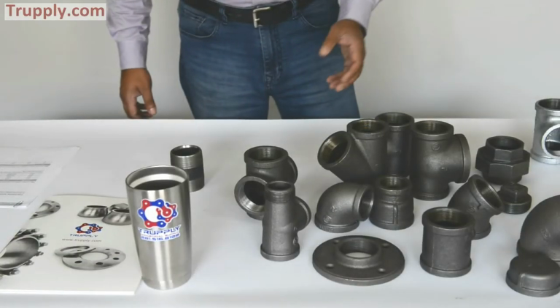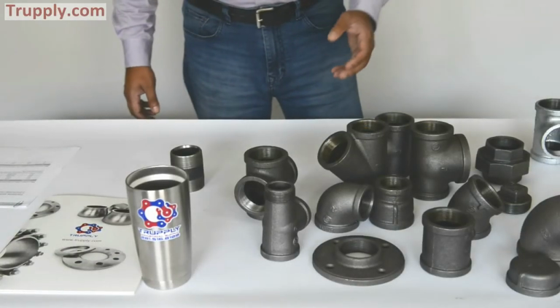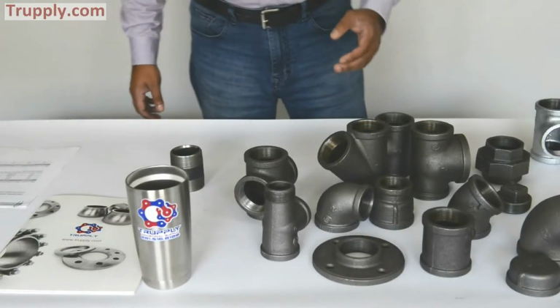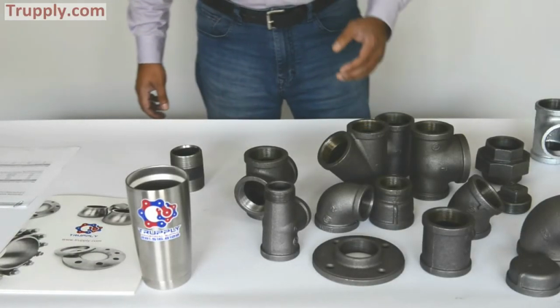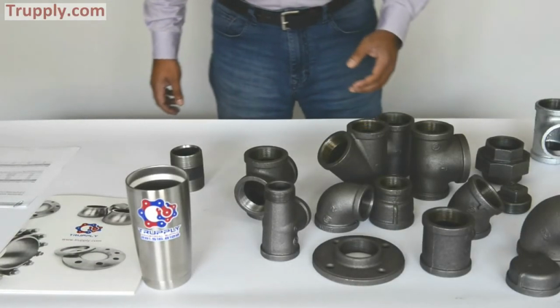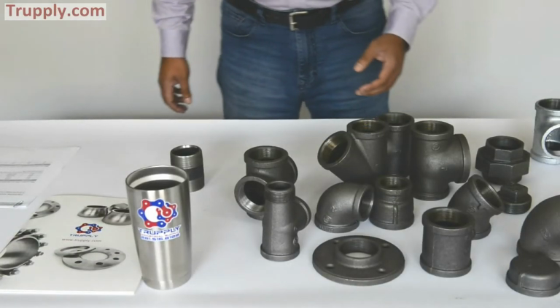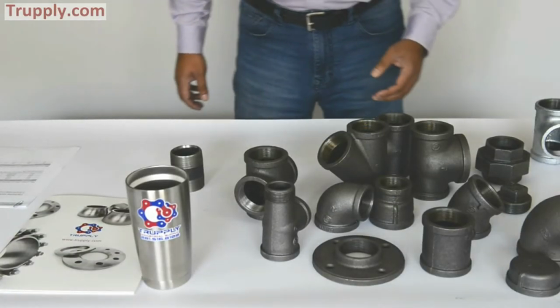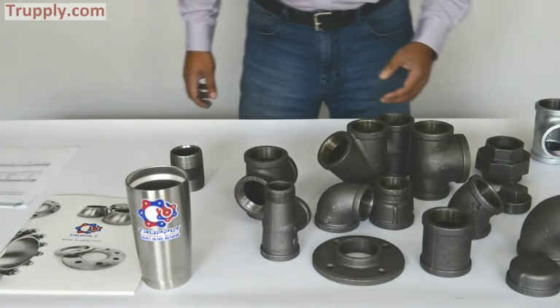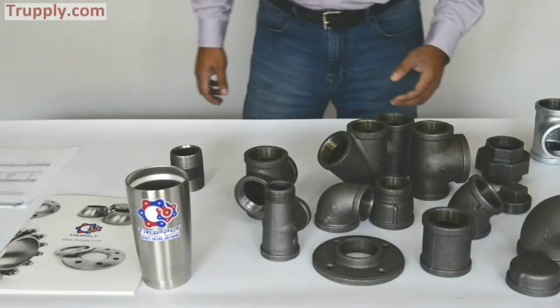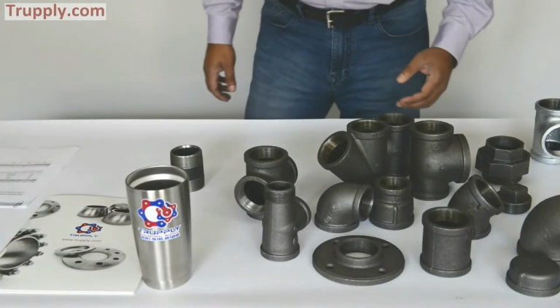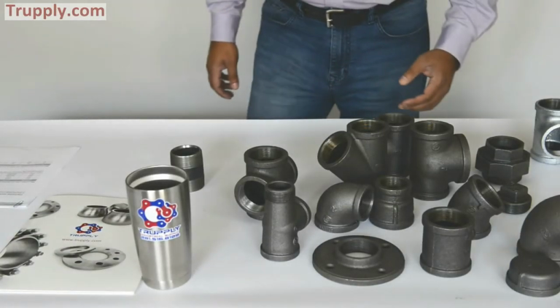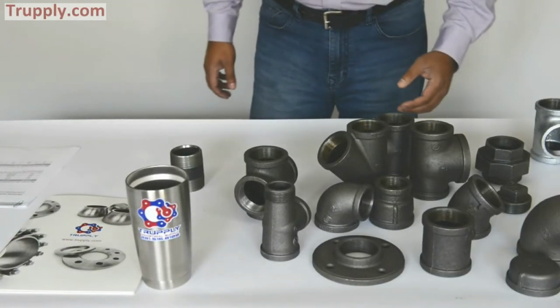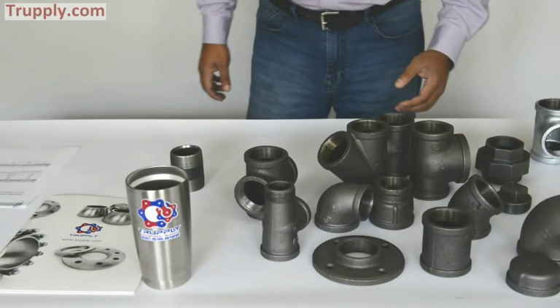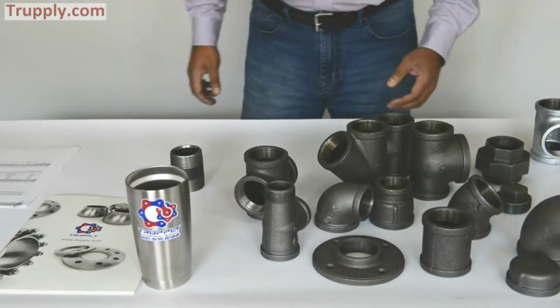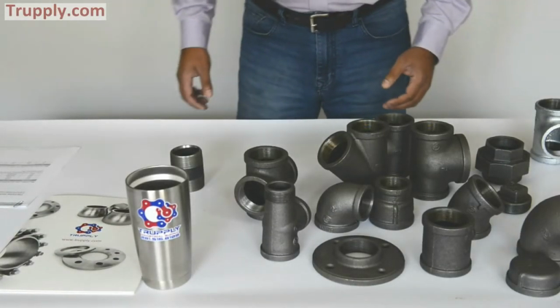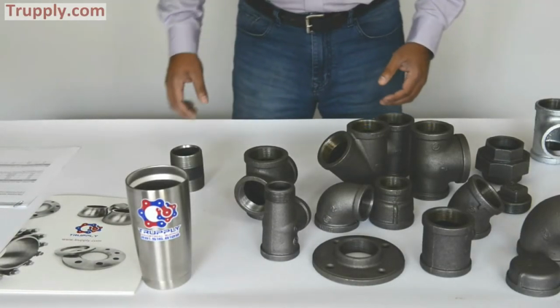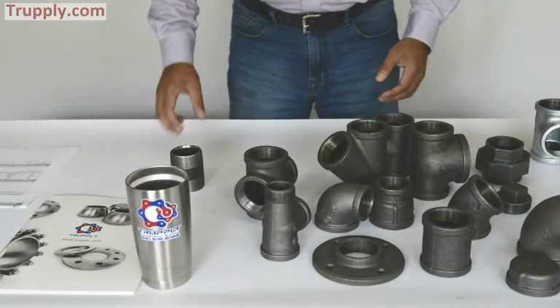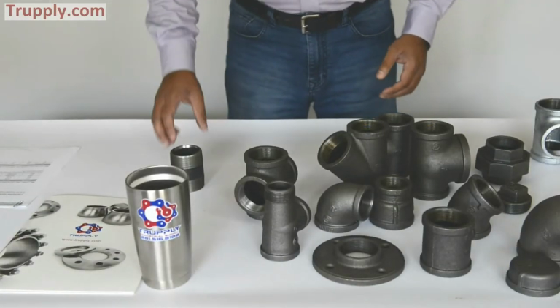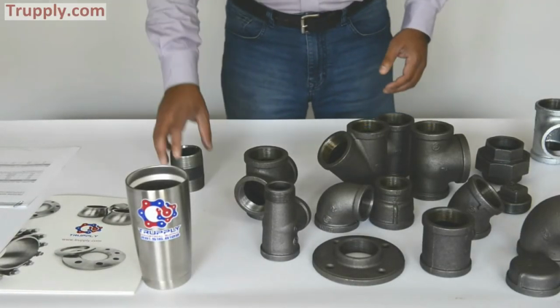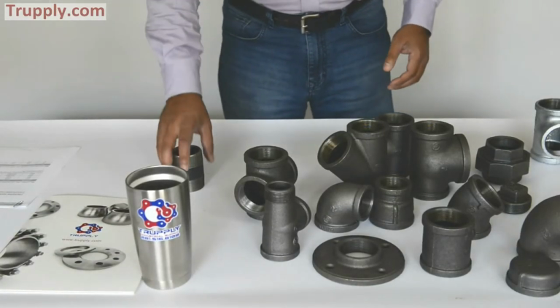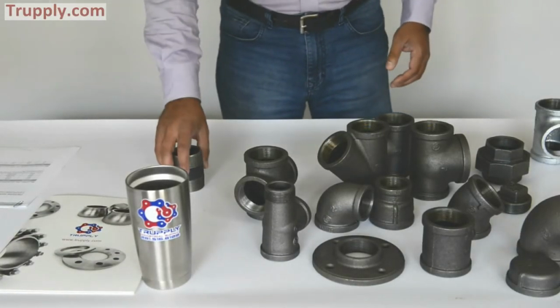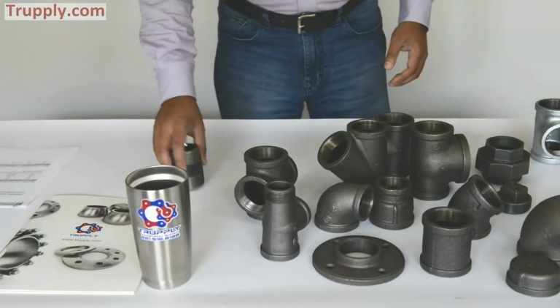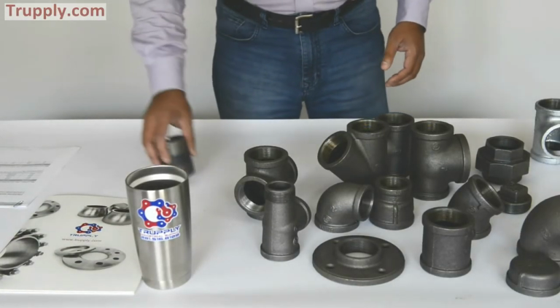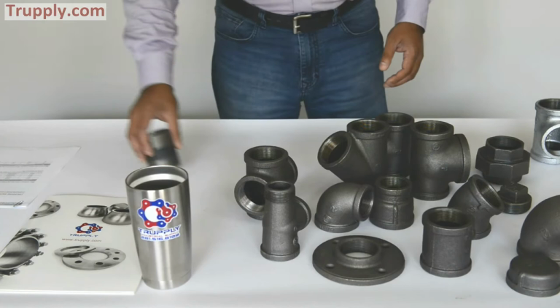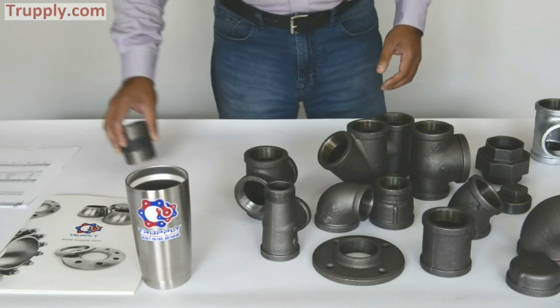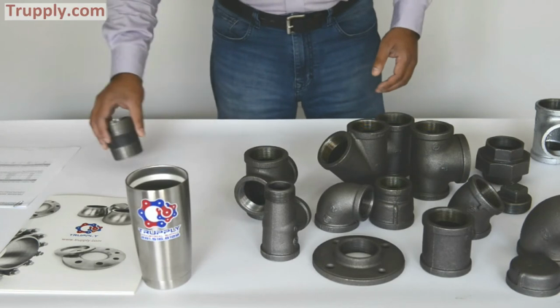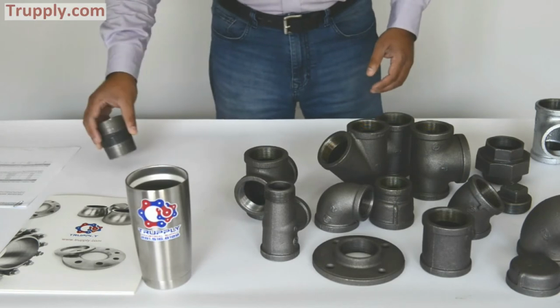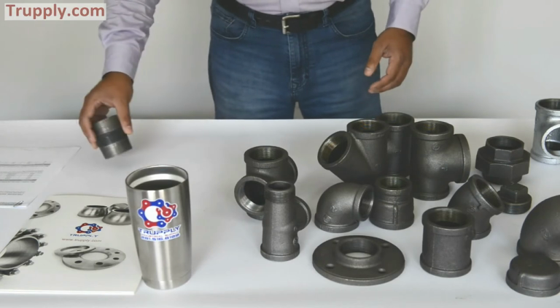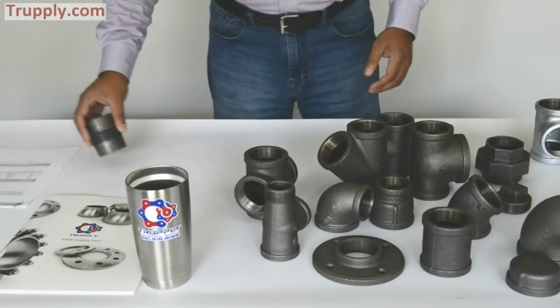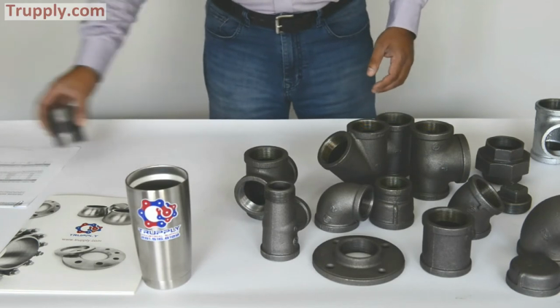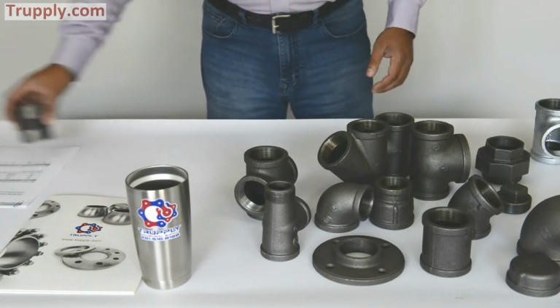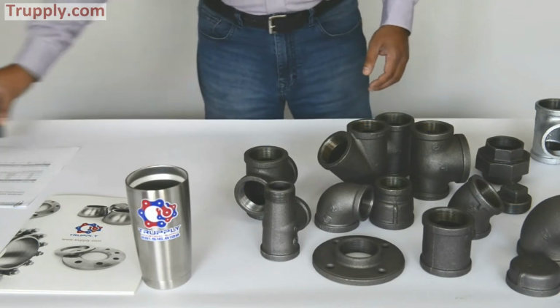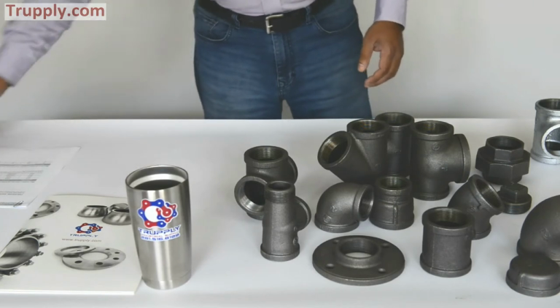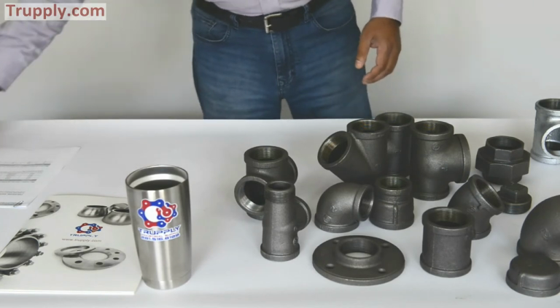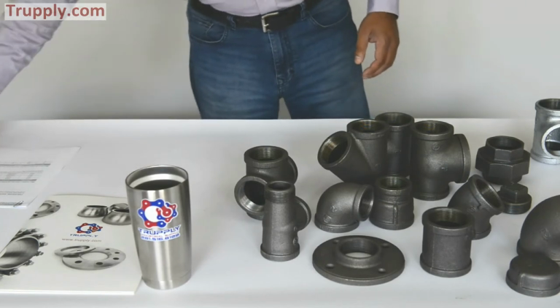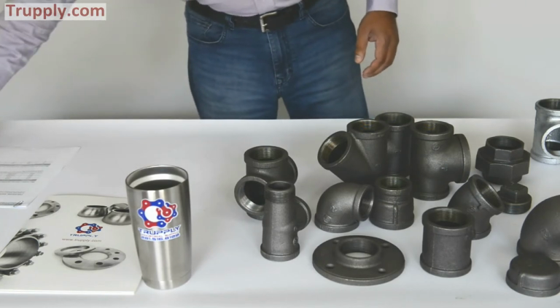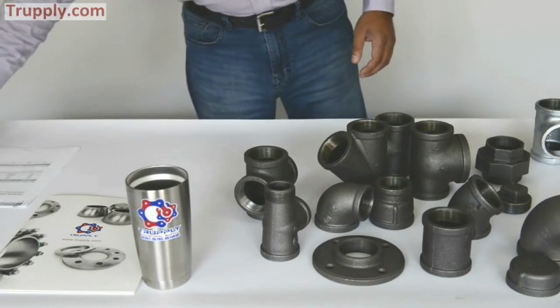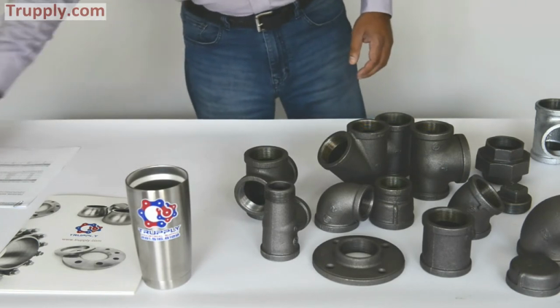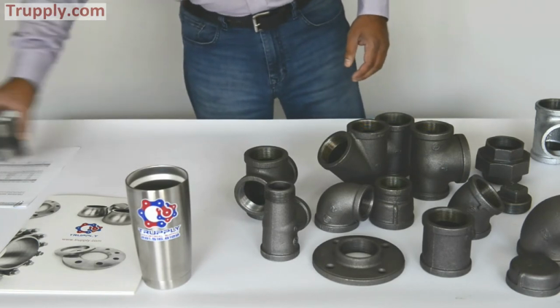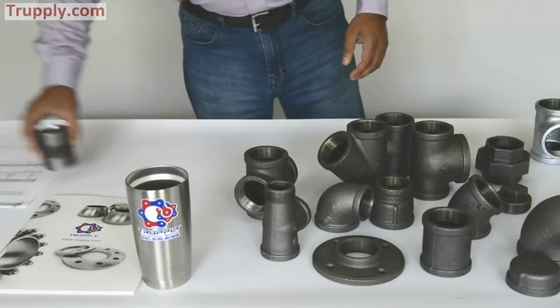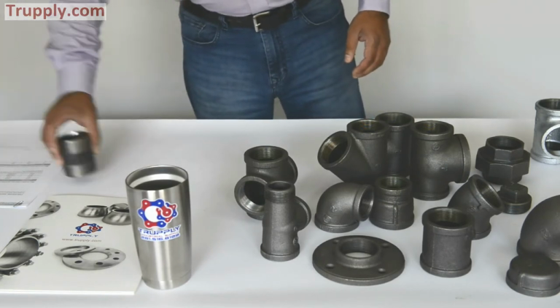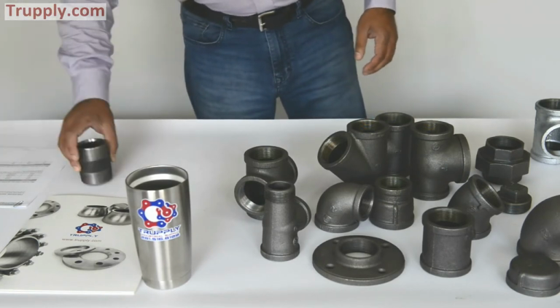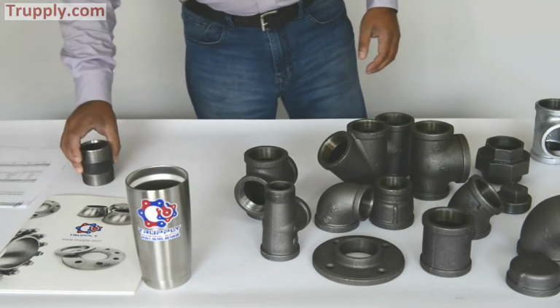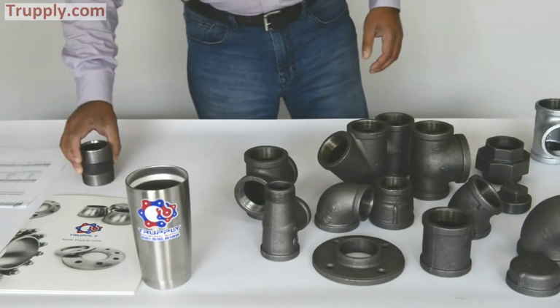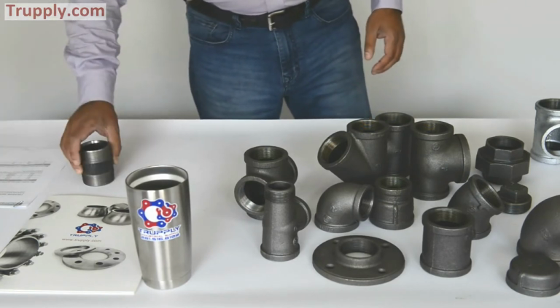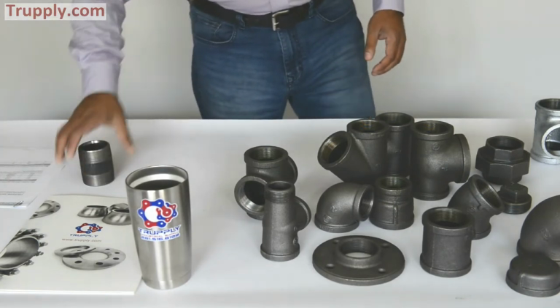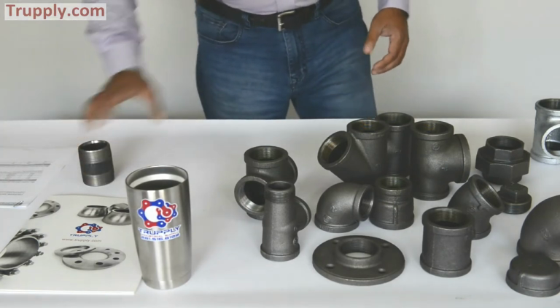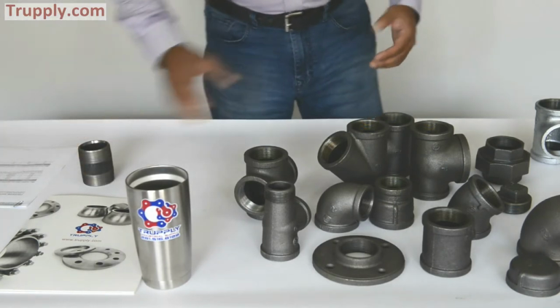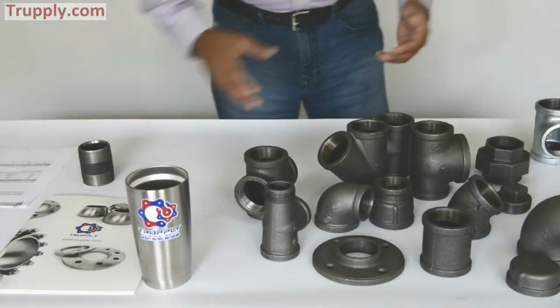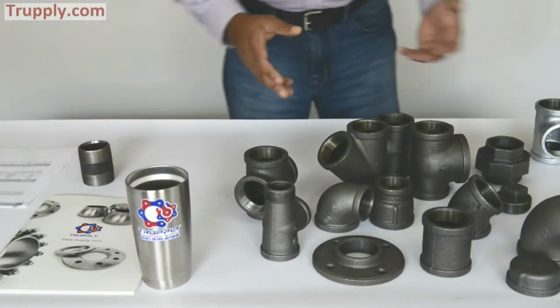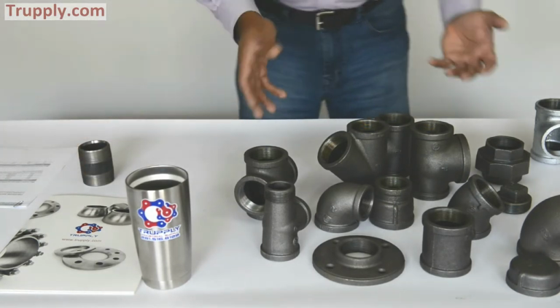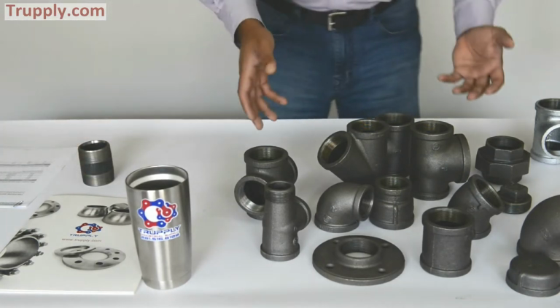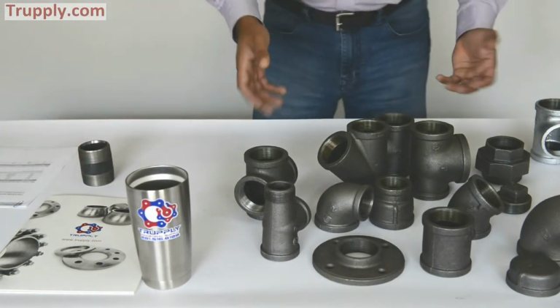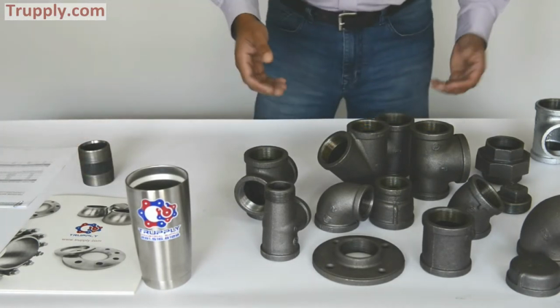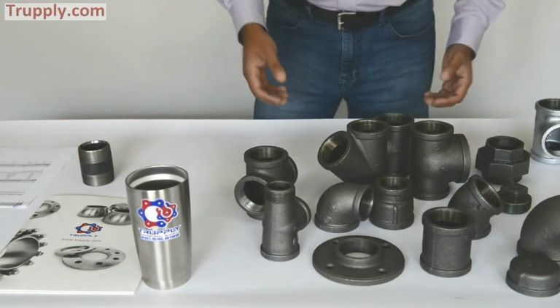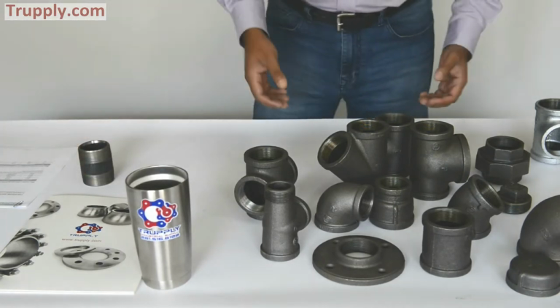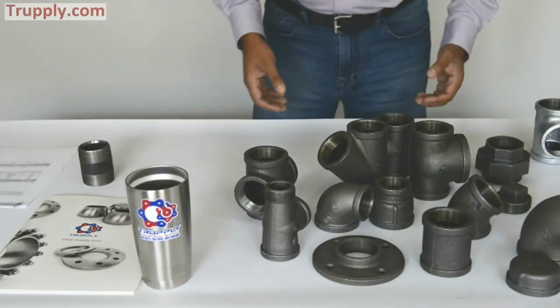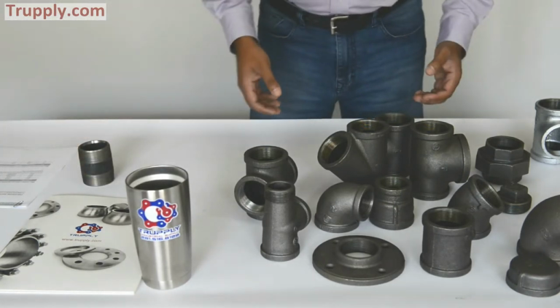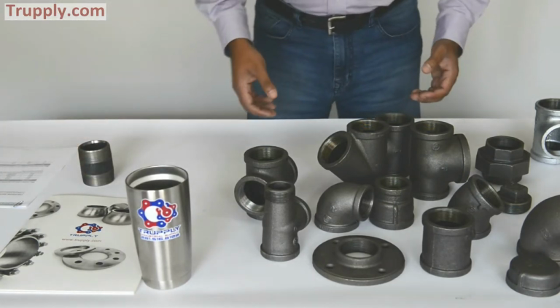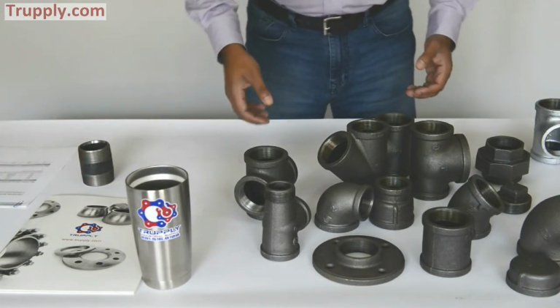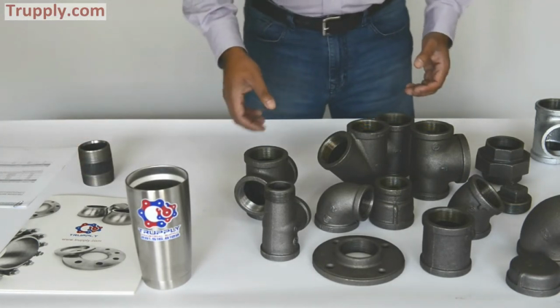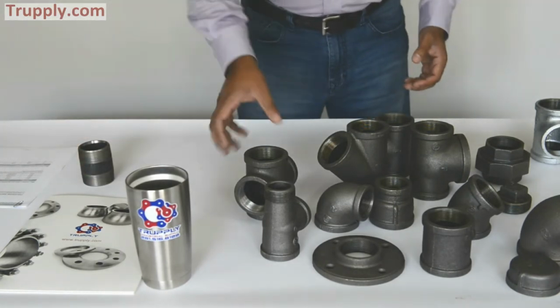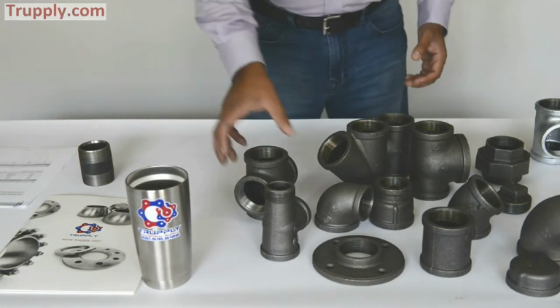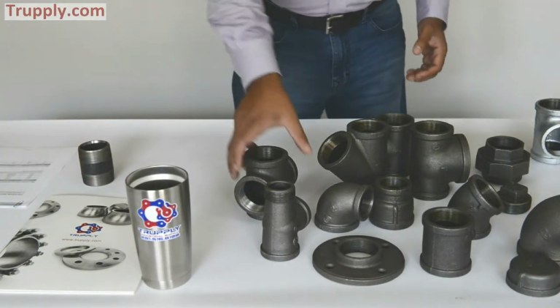Today we'll talk about malleable iron fittings. This is a collection of different malleable iron fittings.